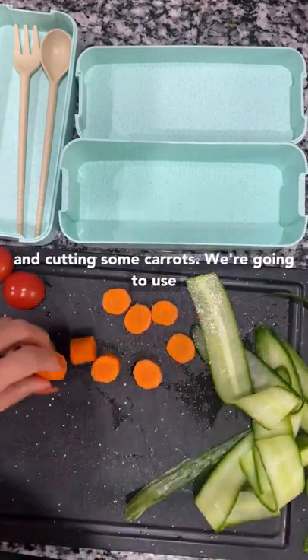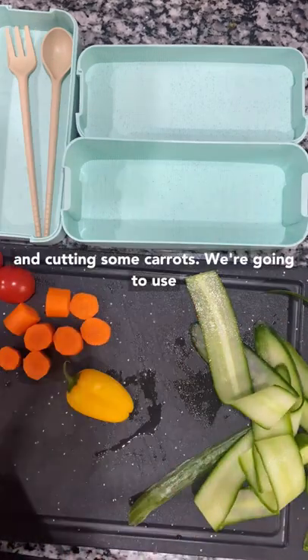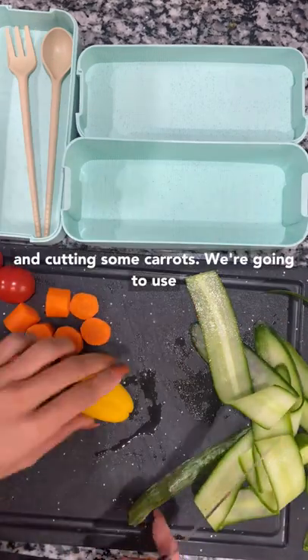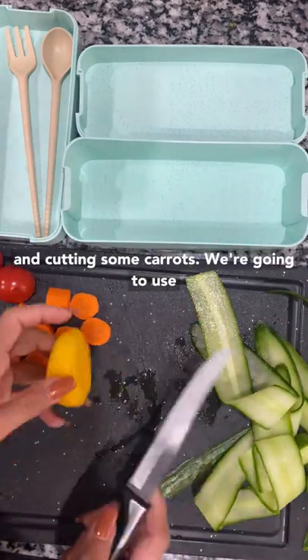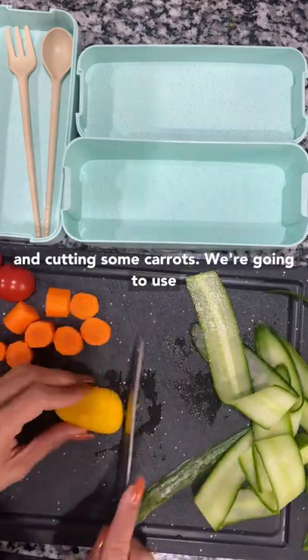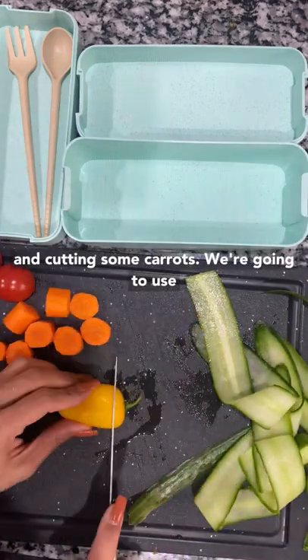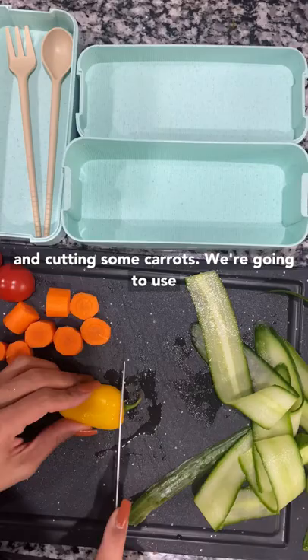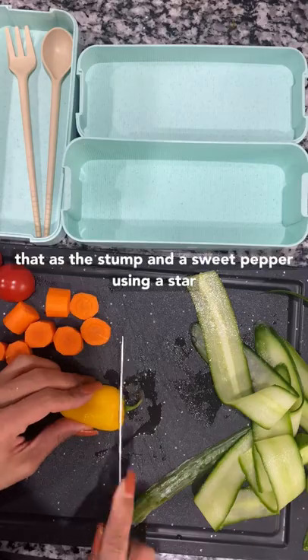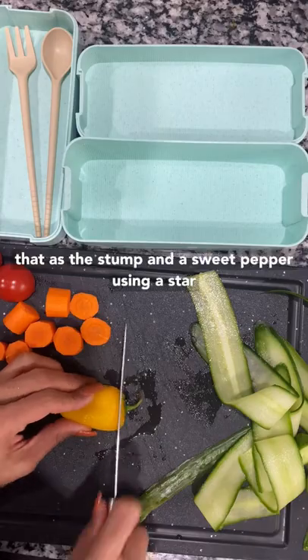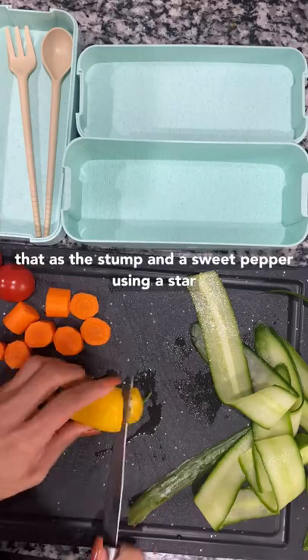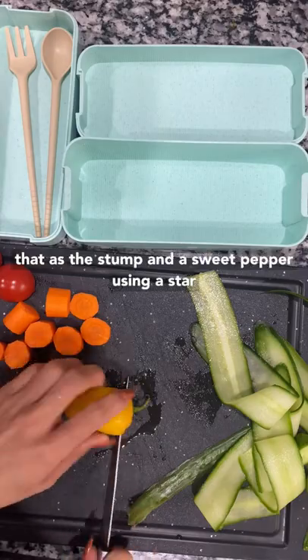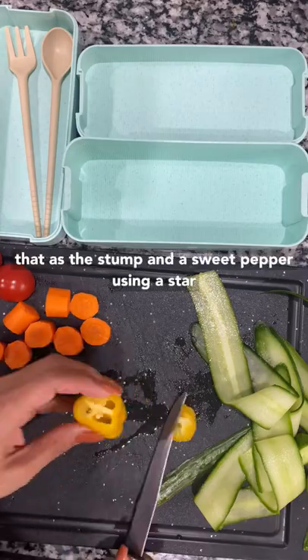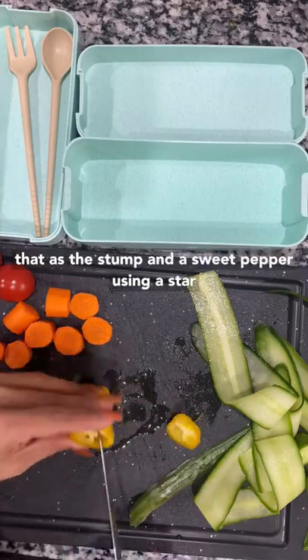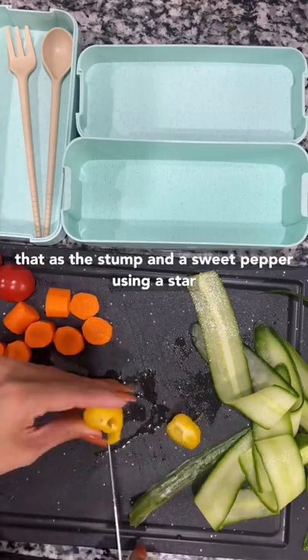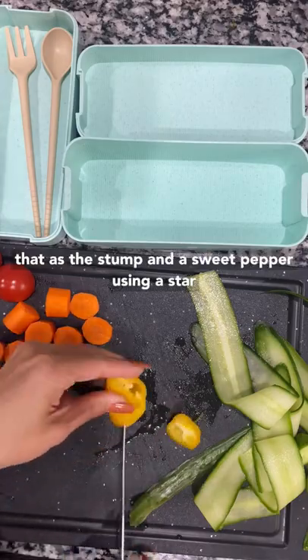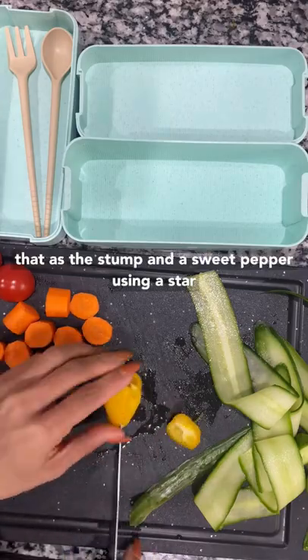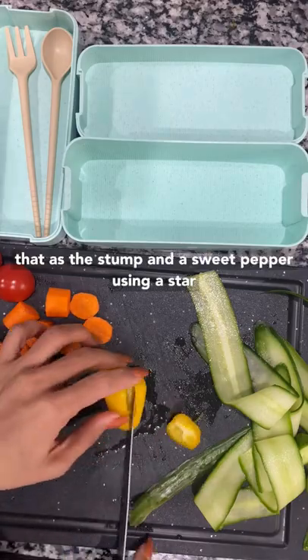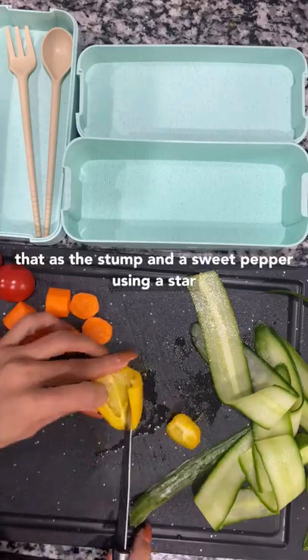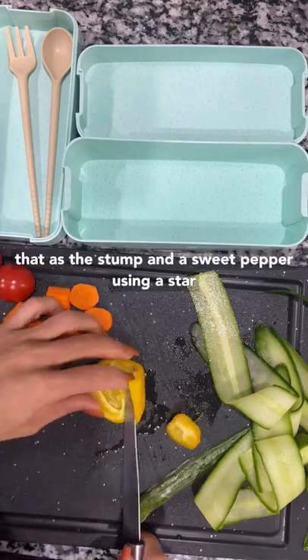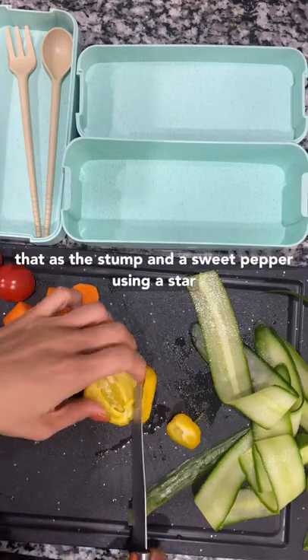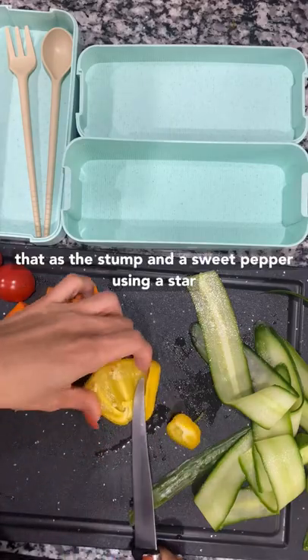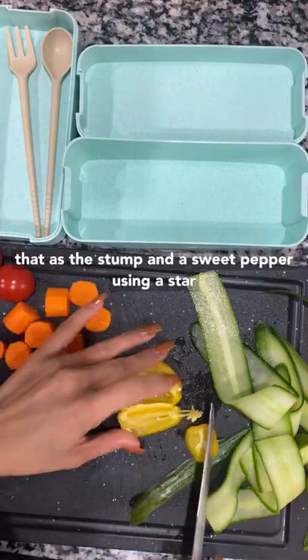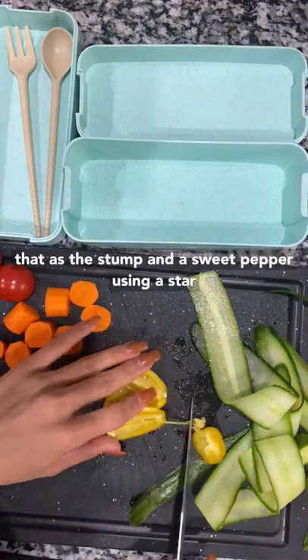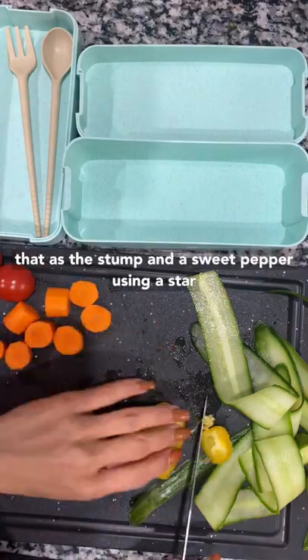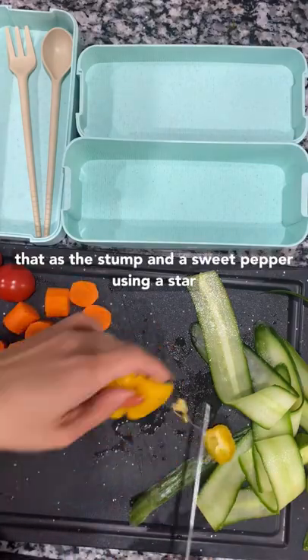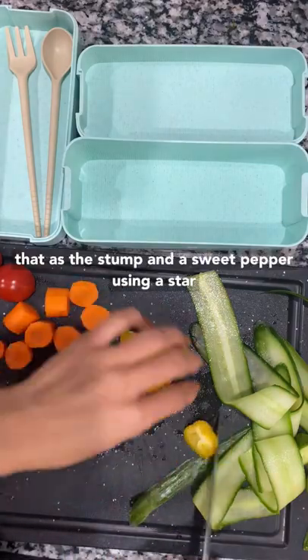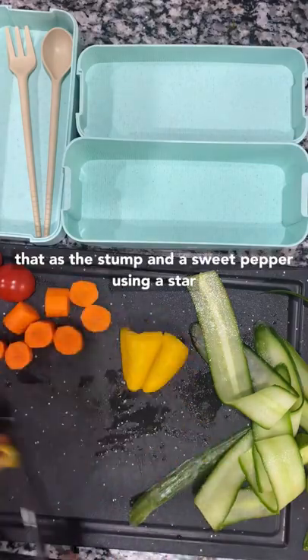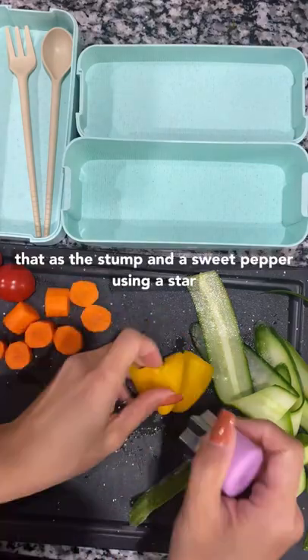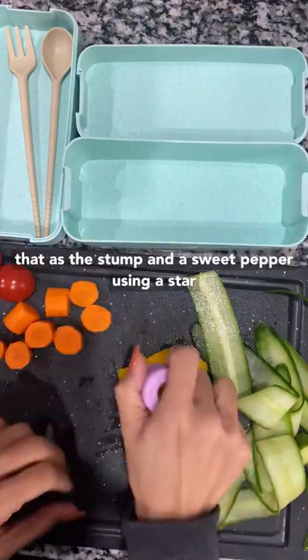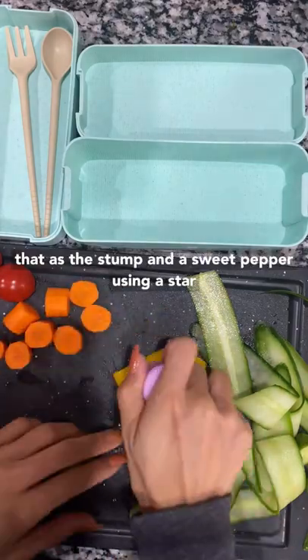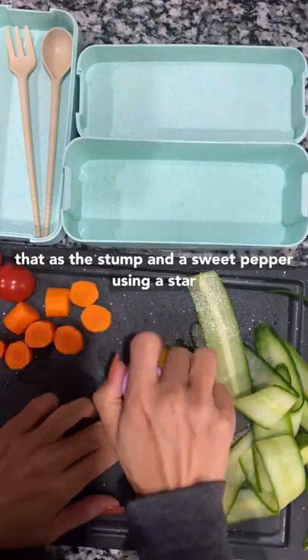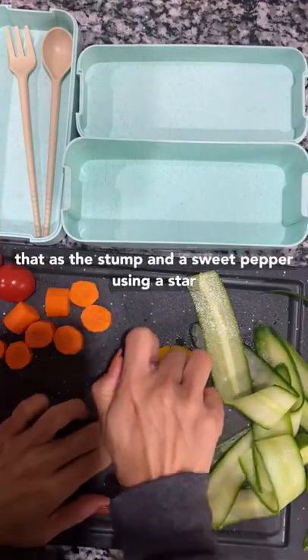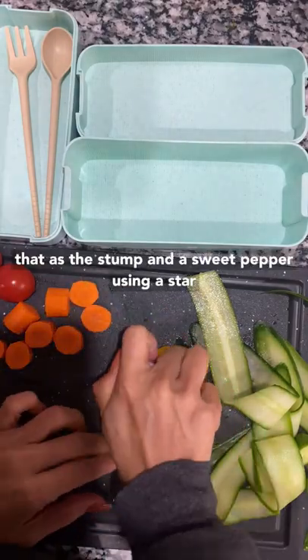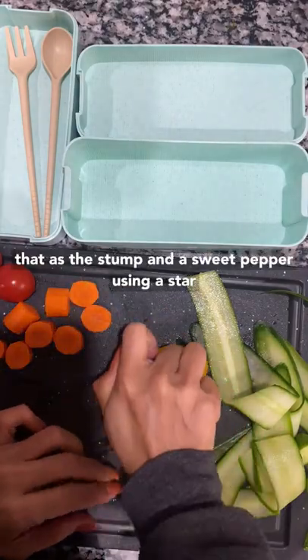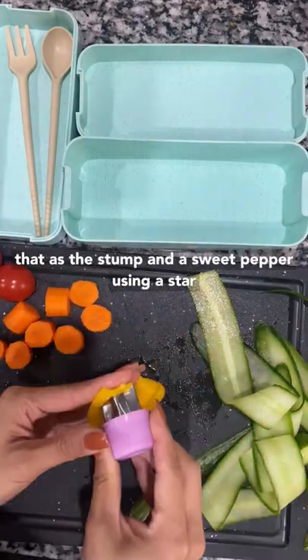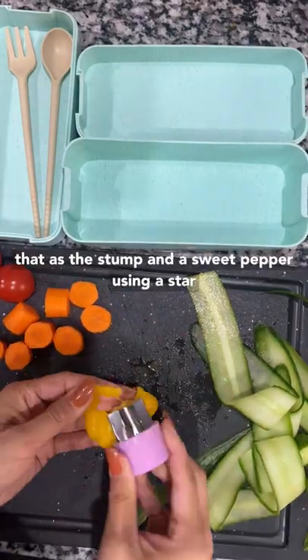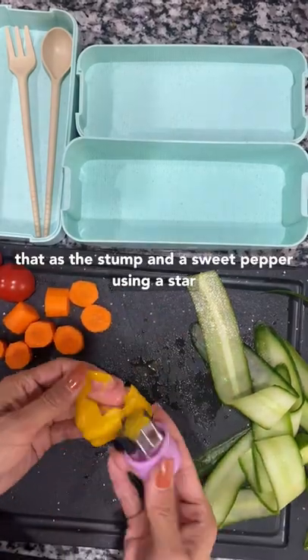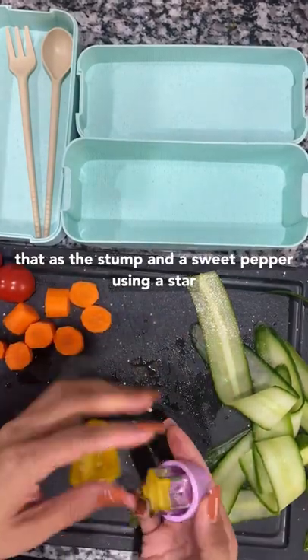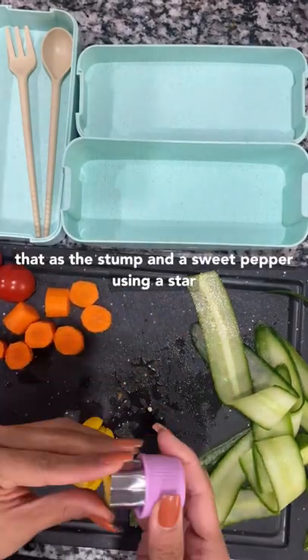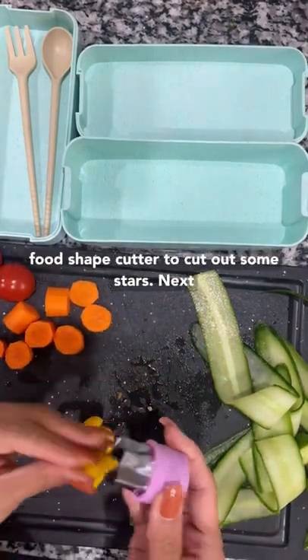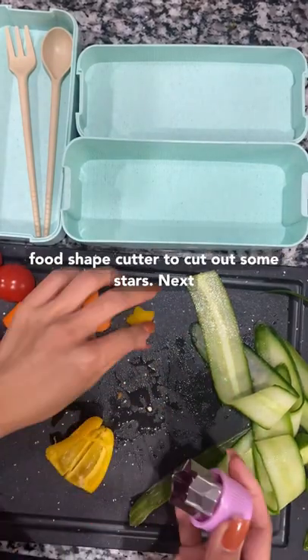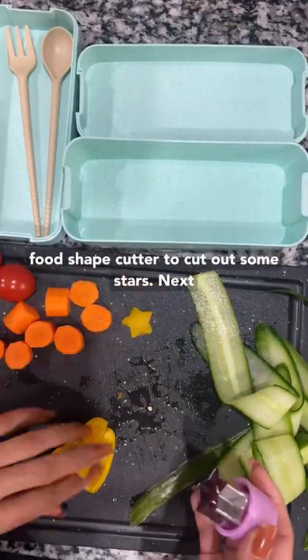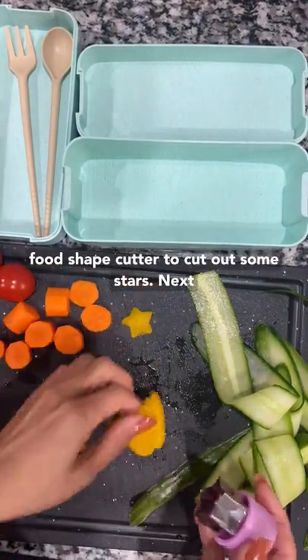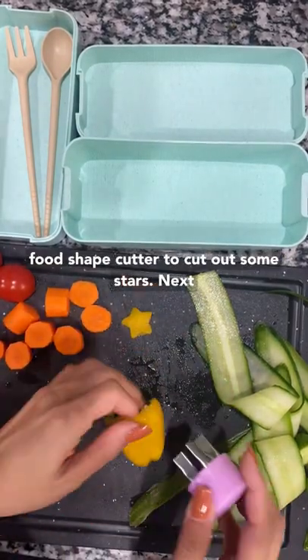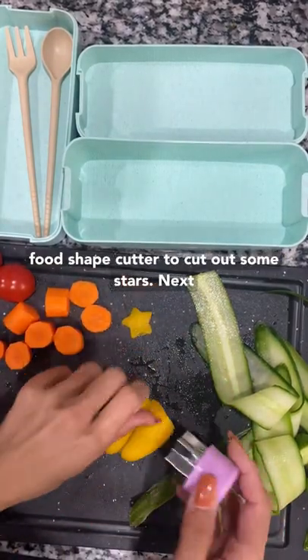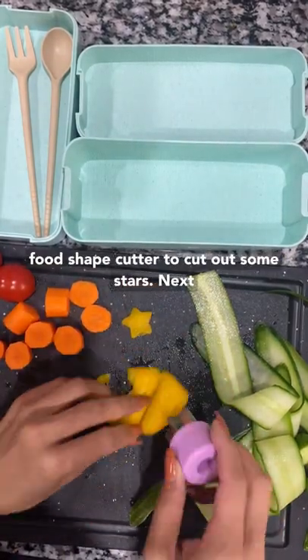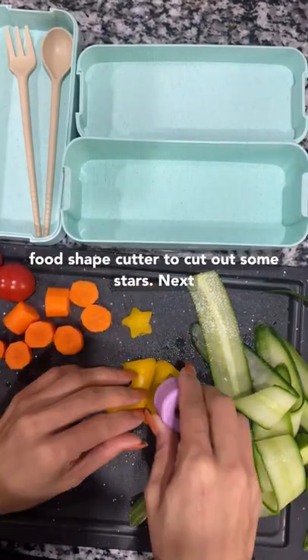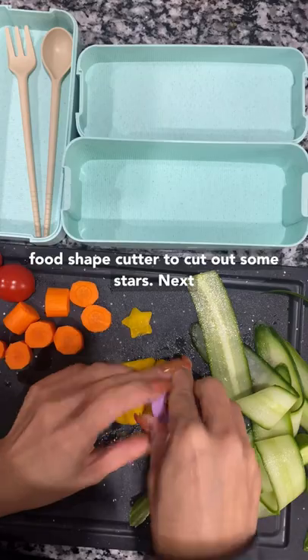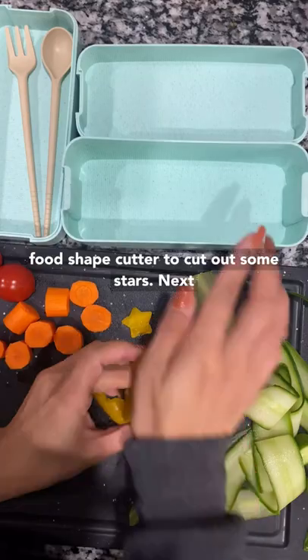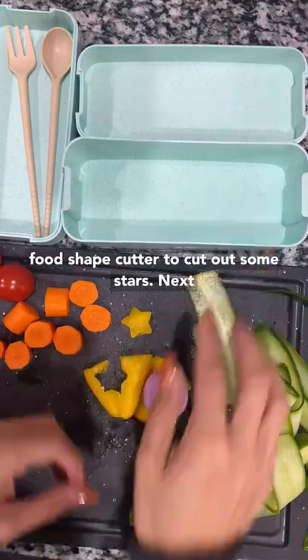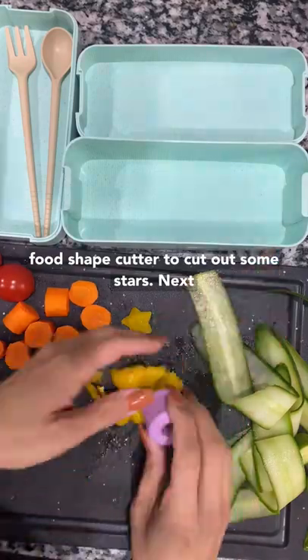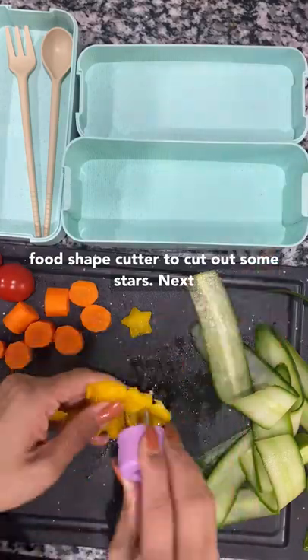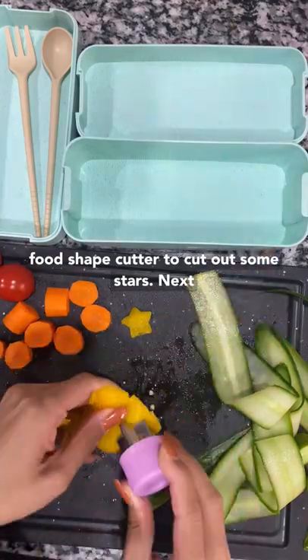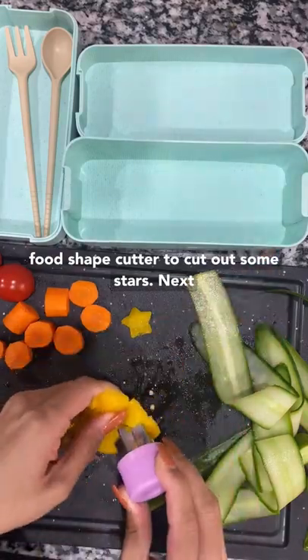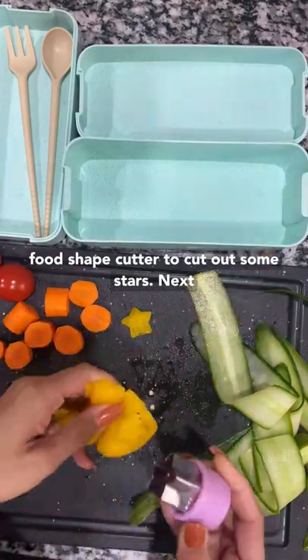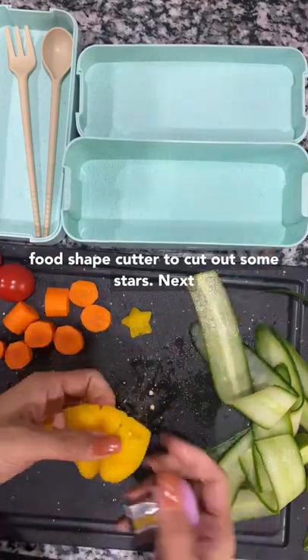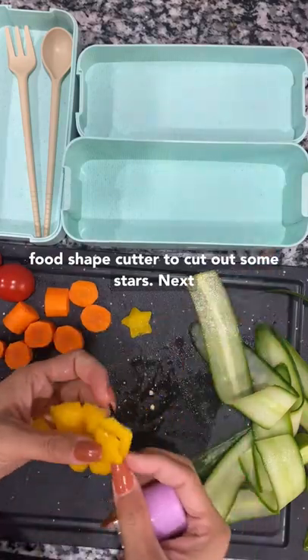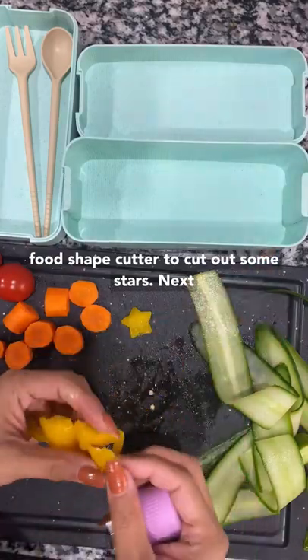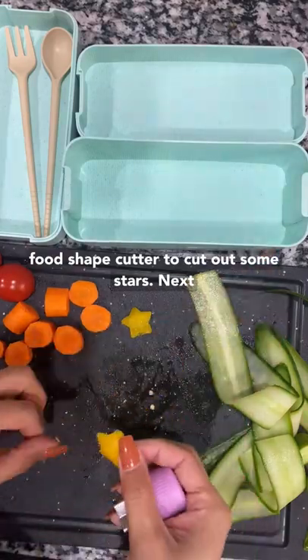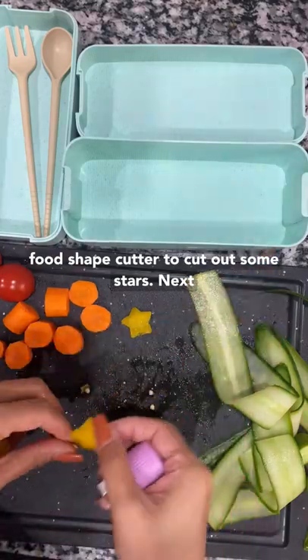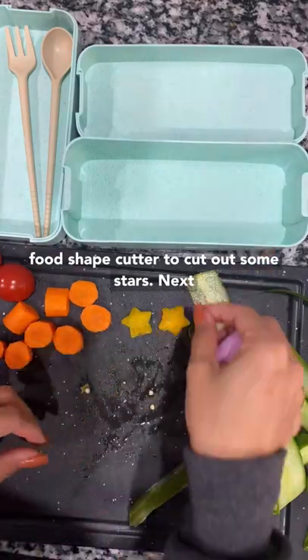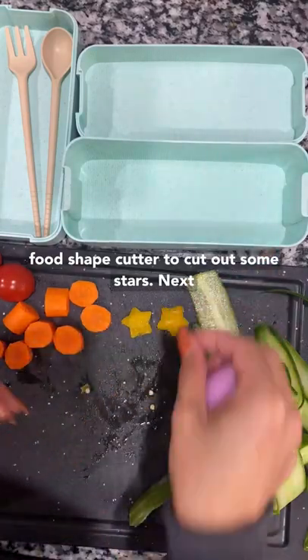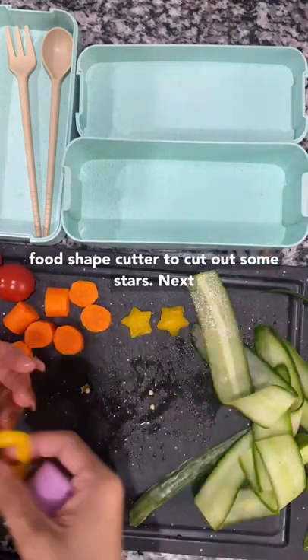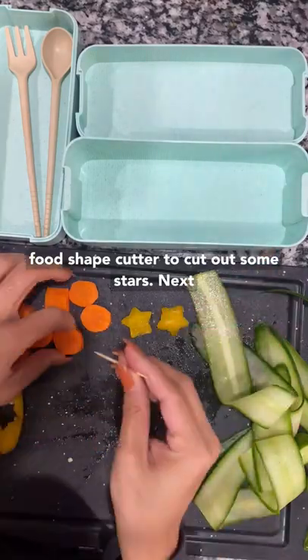We're going to use that as a stump, and a sweet pepper using a star food shape cutter to cut out some stars. Next,